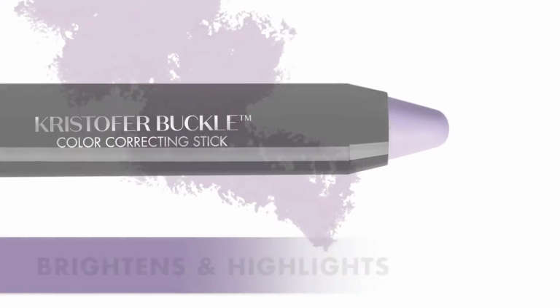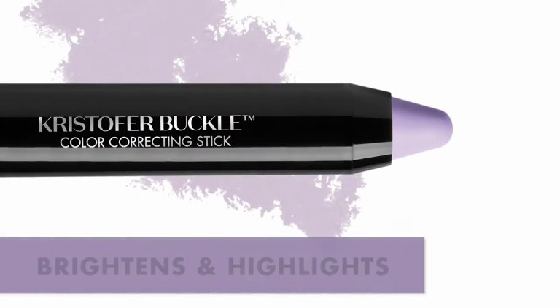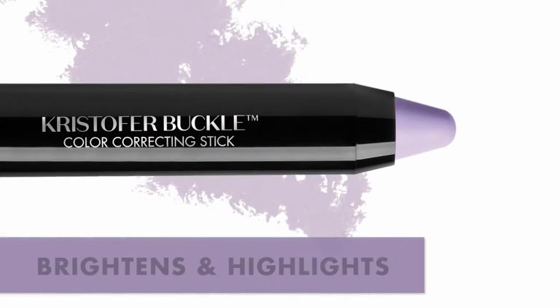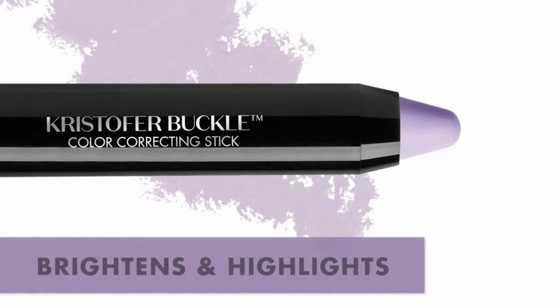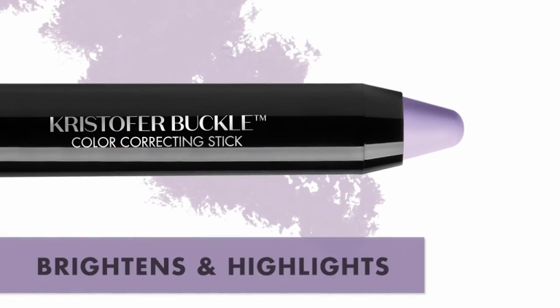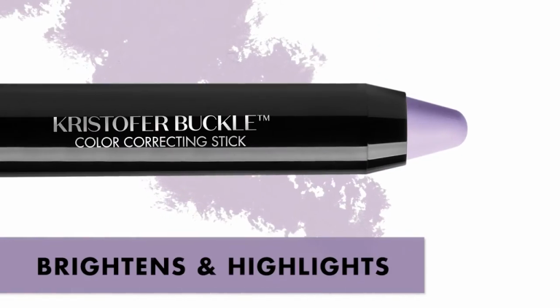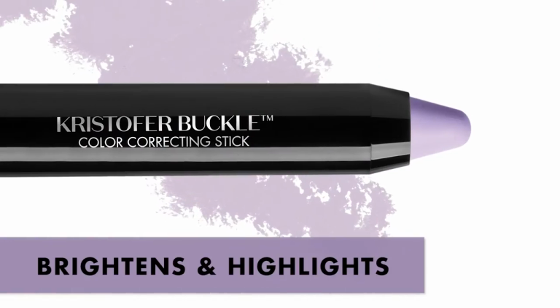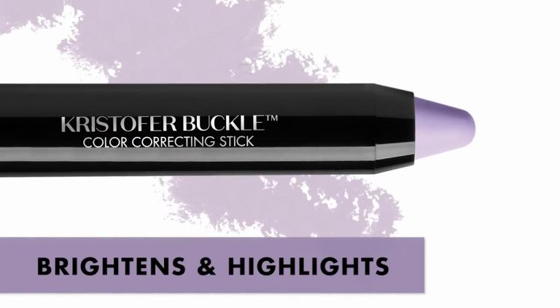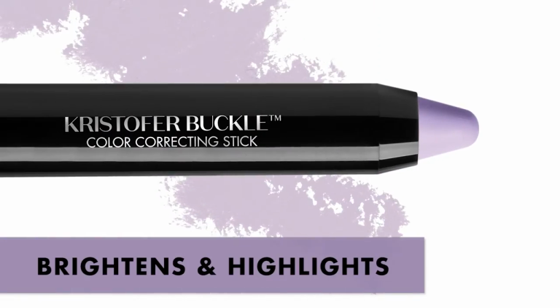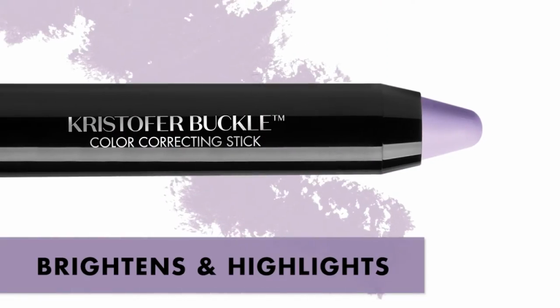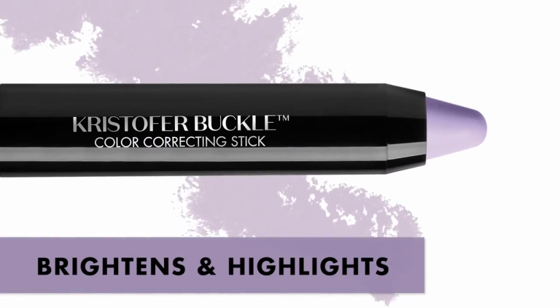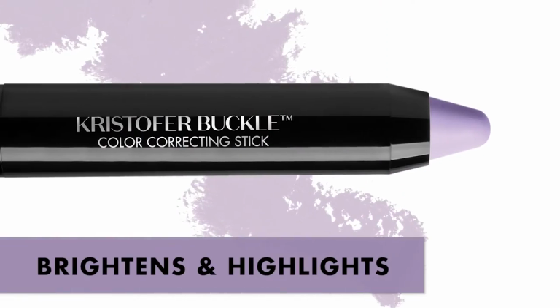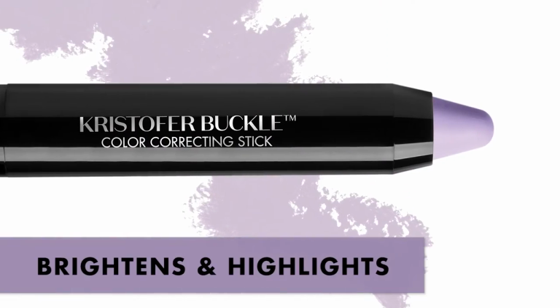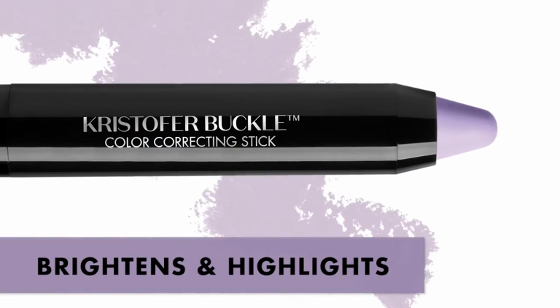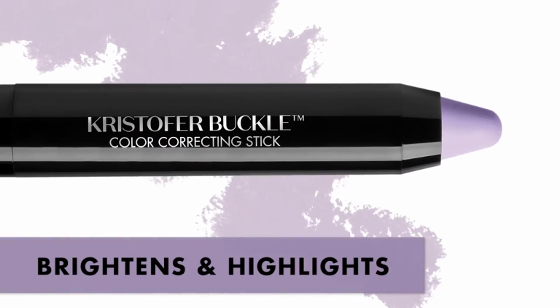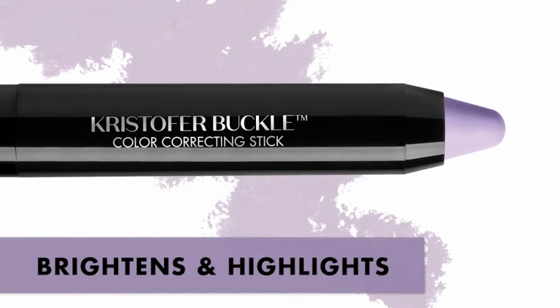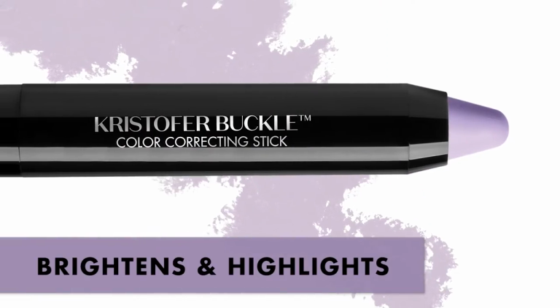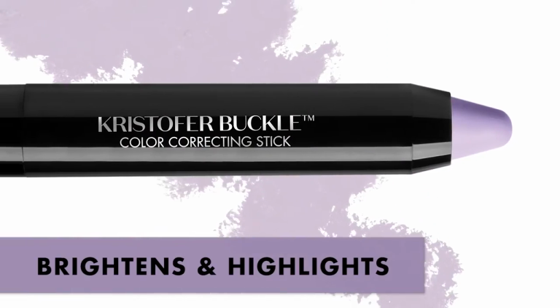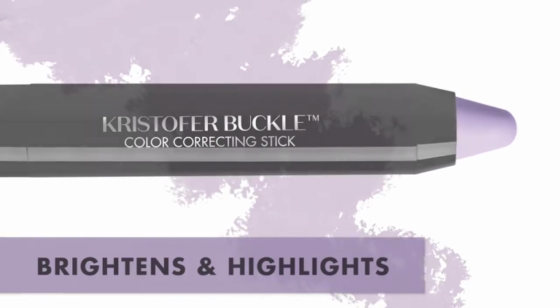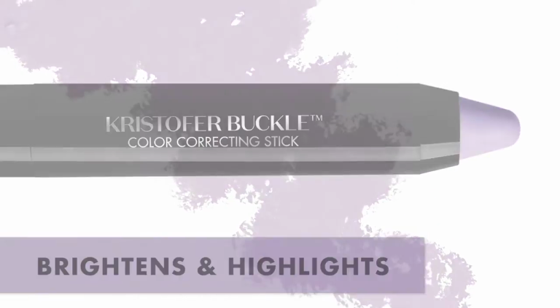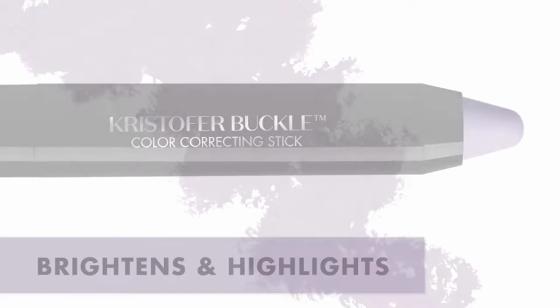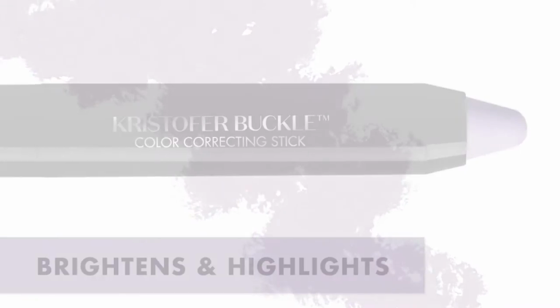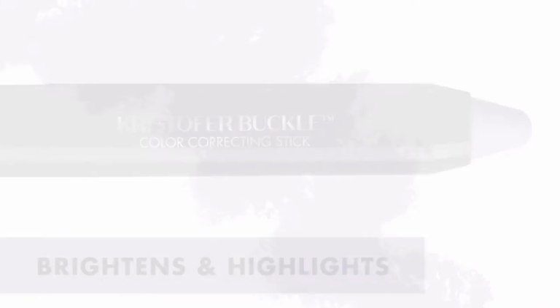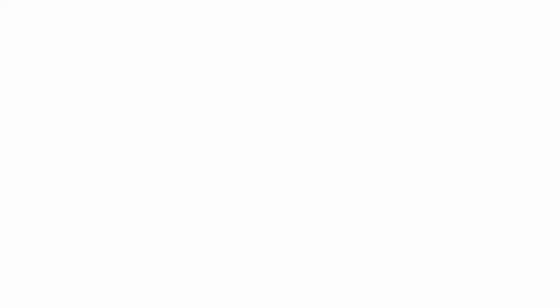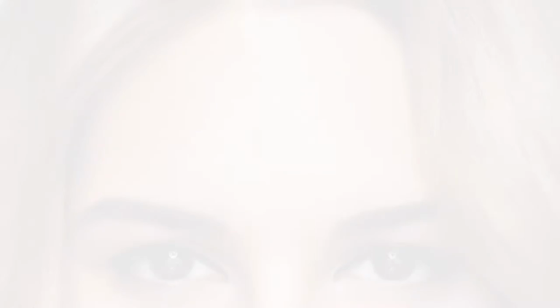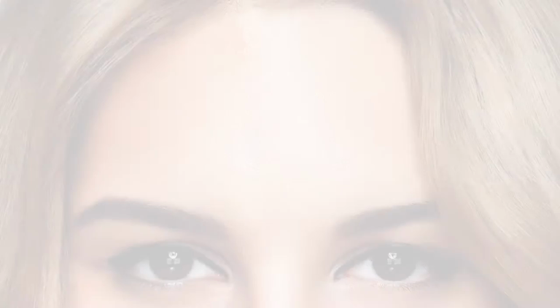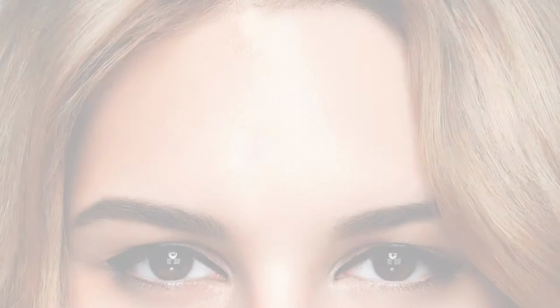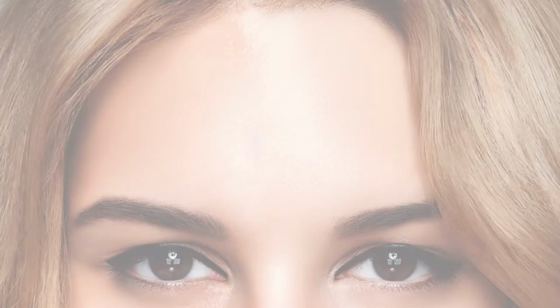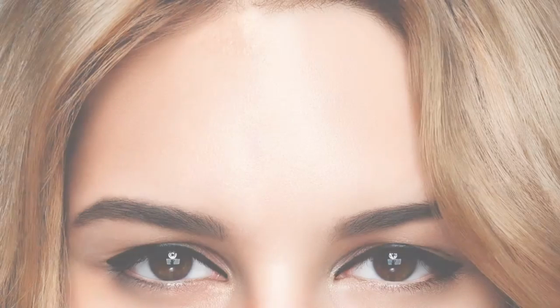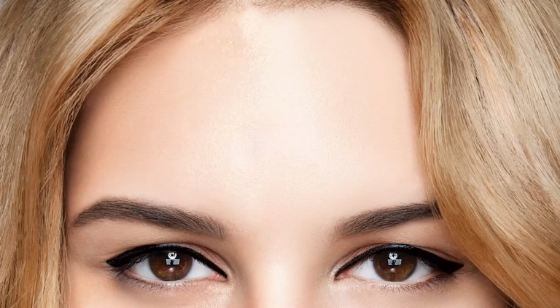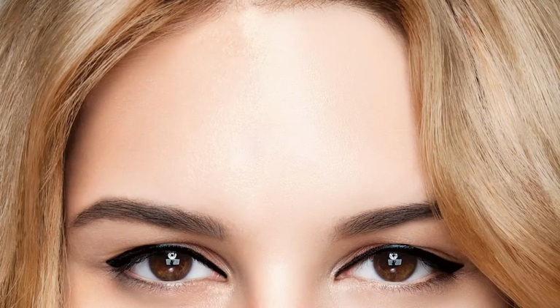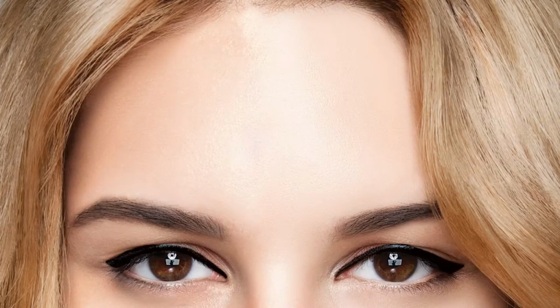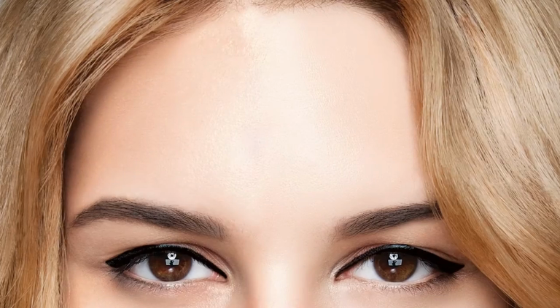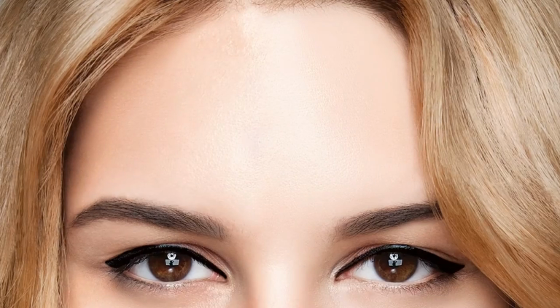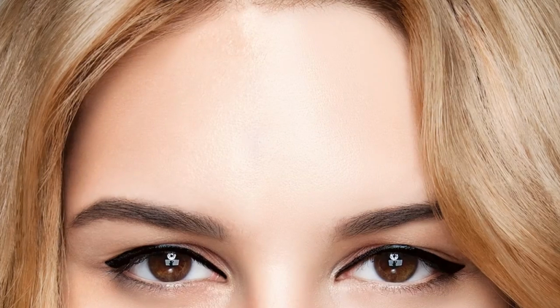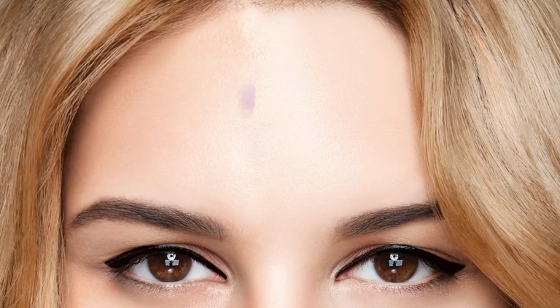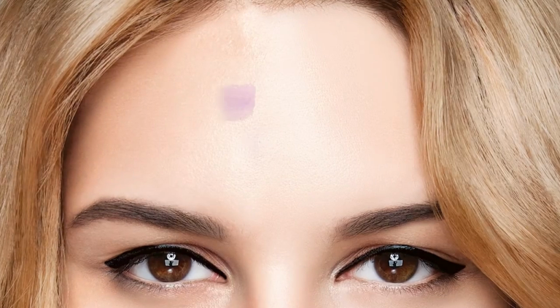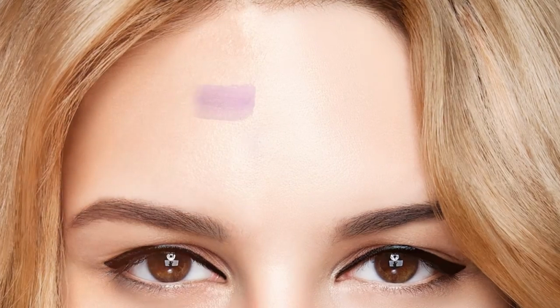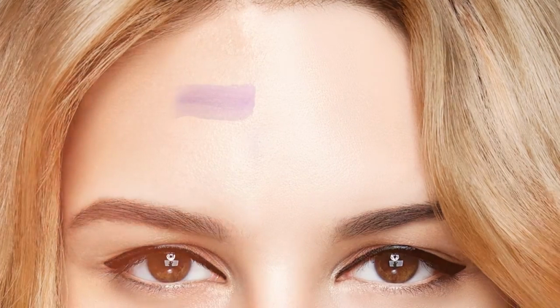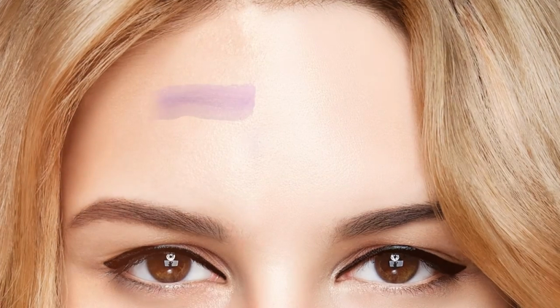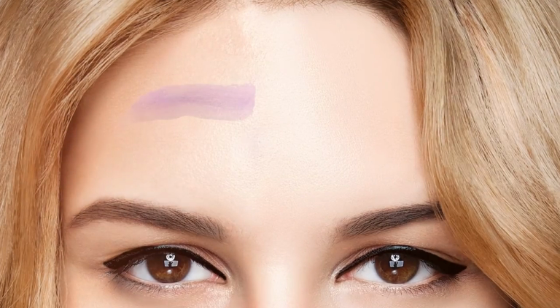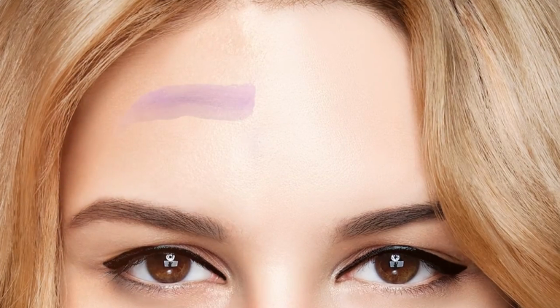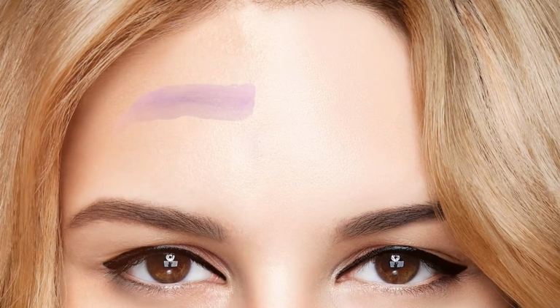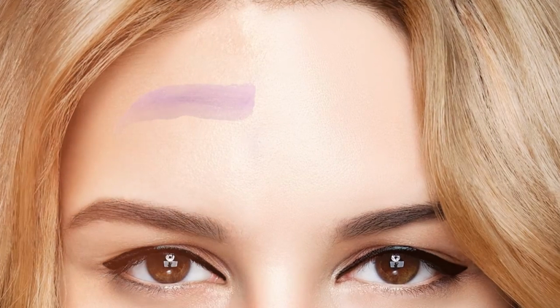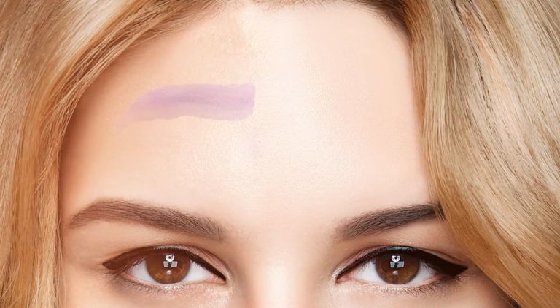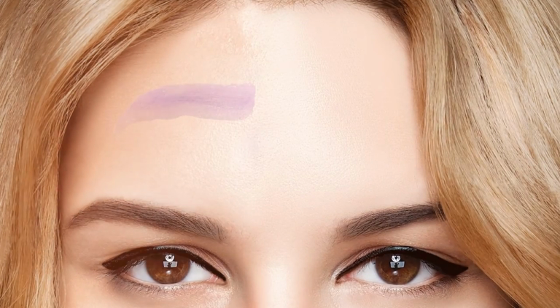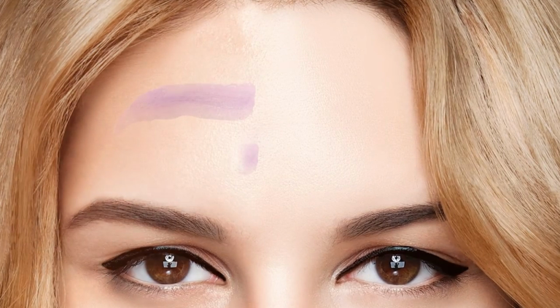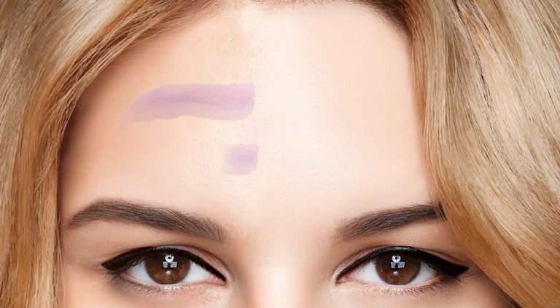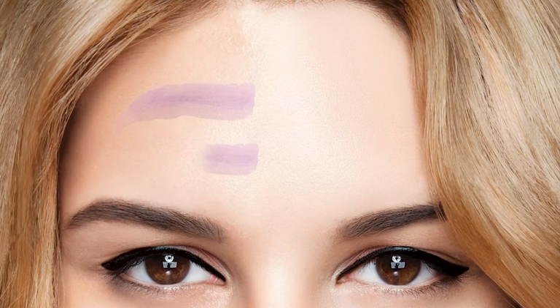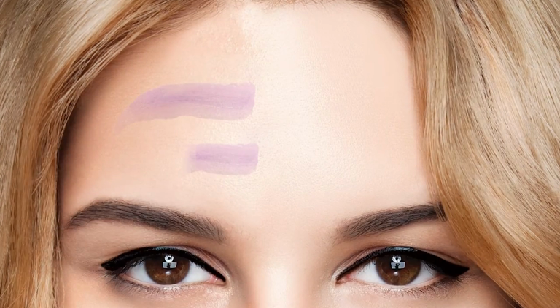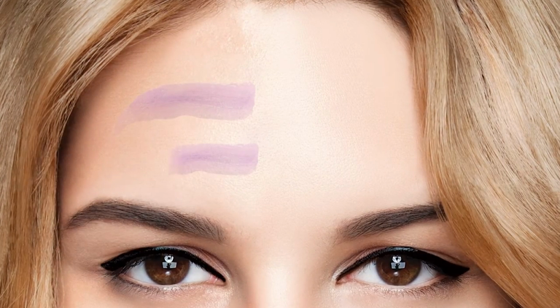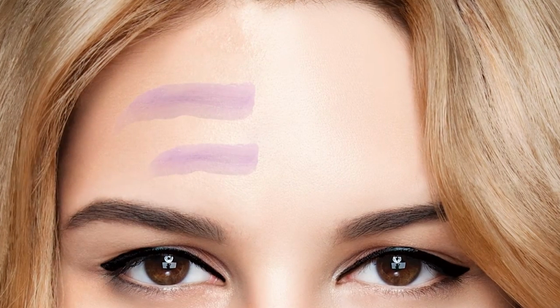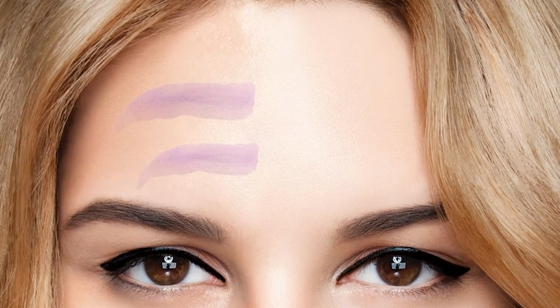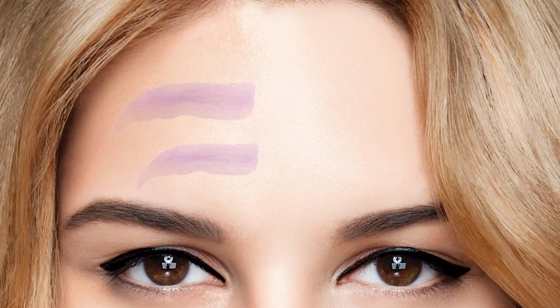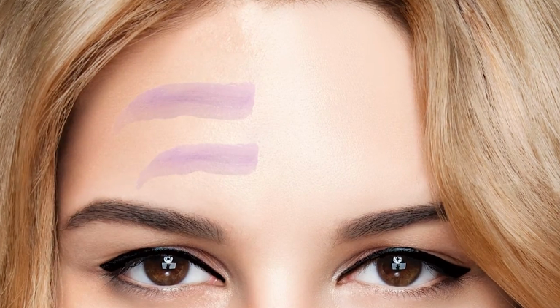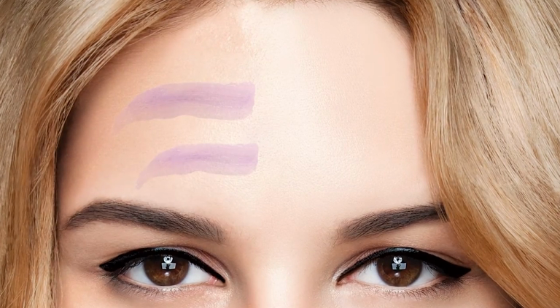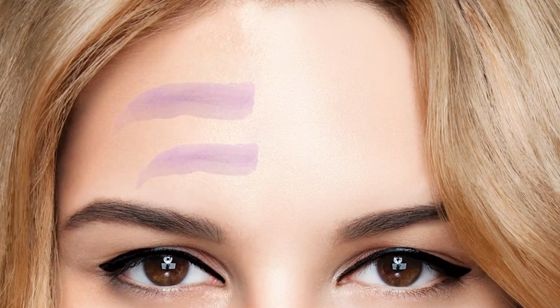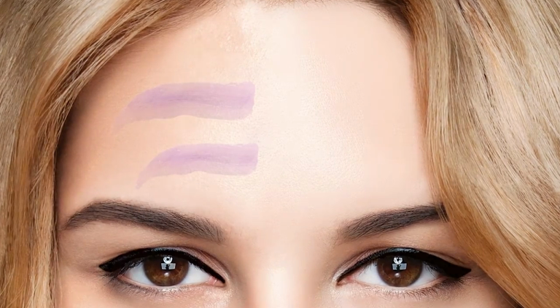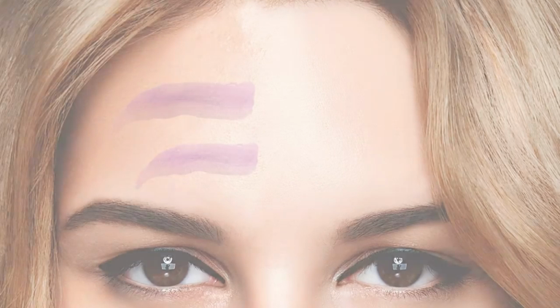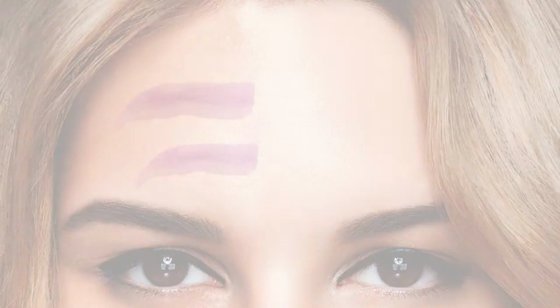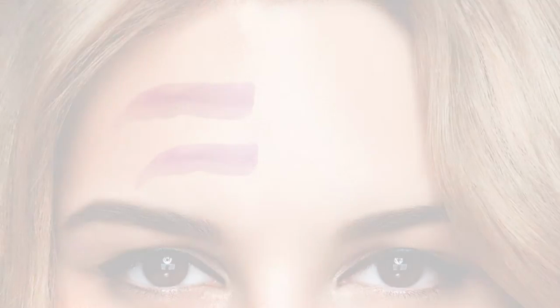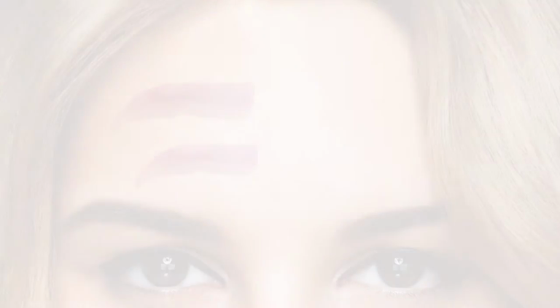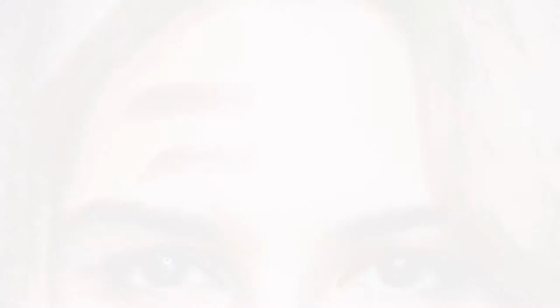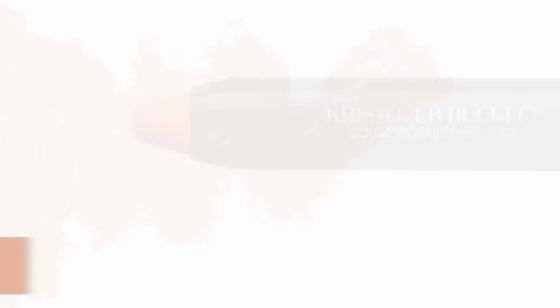To correct dullness, apply the lavender color correcting stick in a striping motion, concentrating on the center of the face.